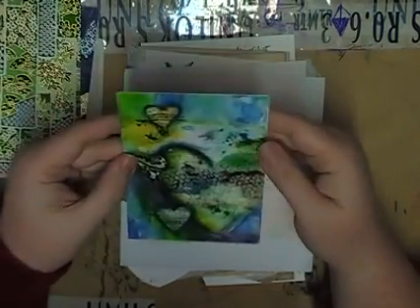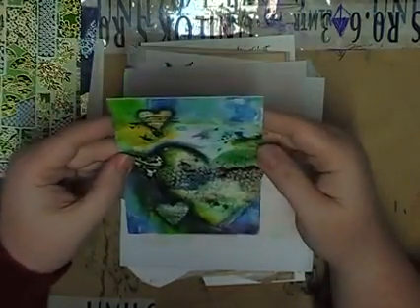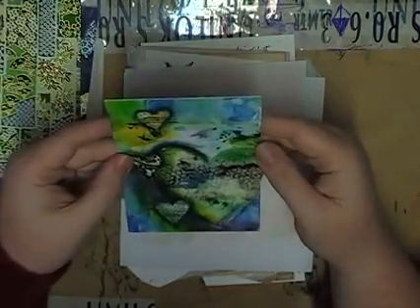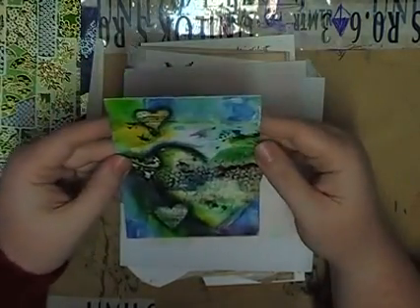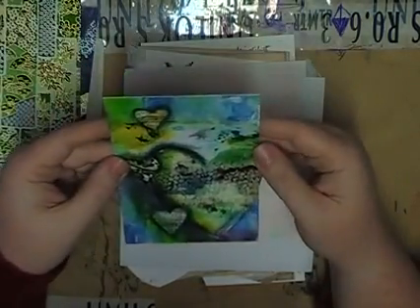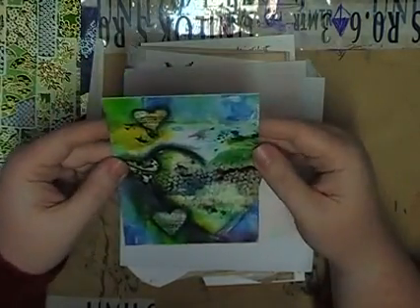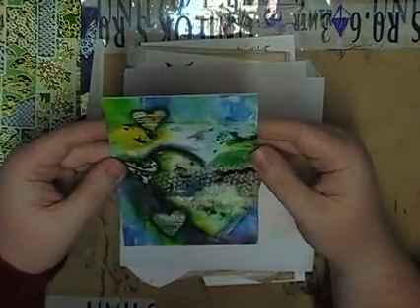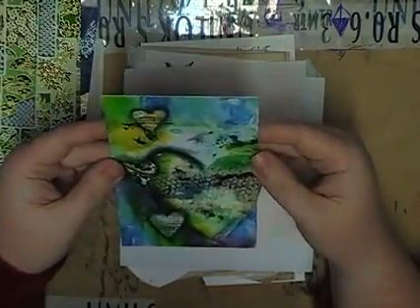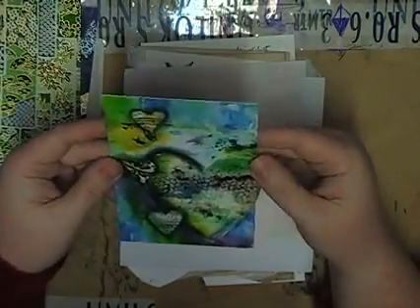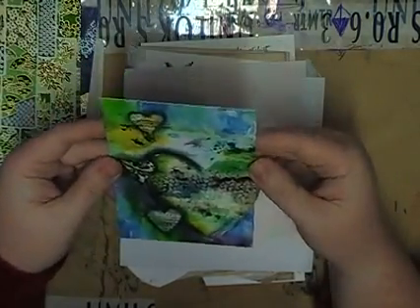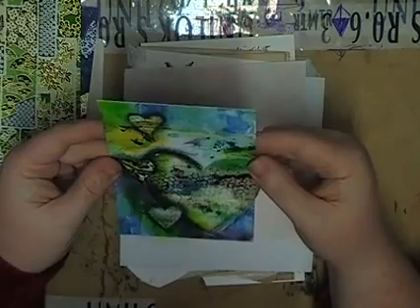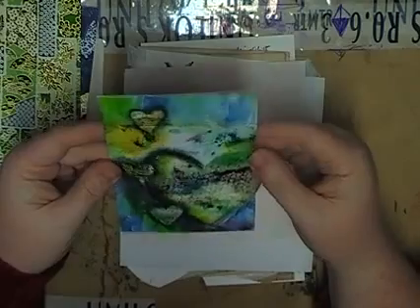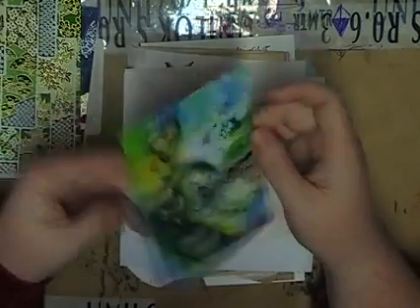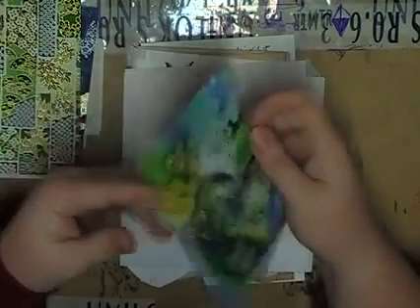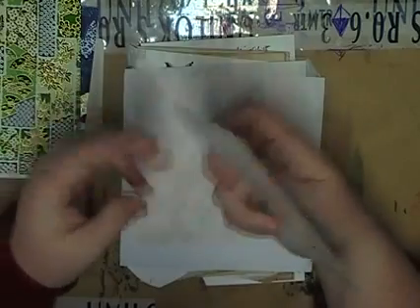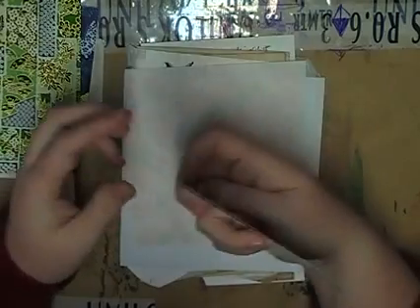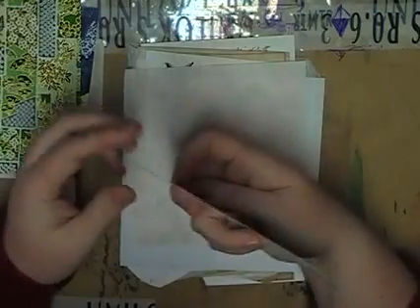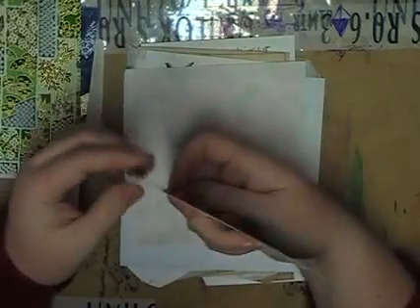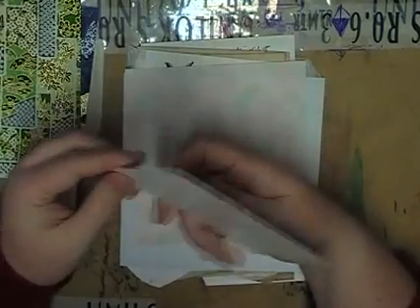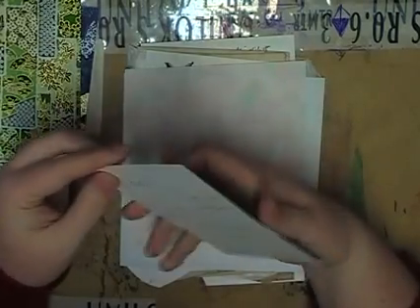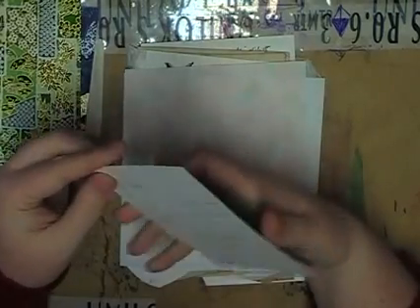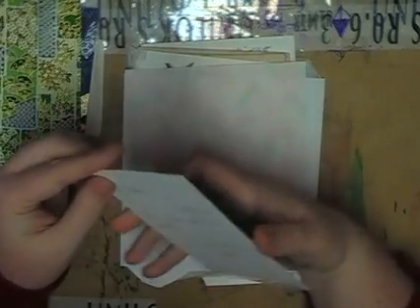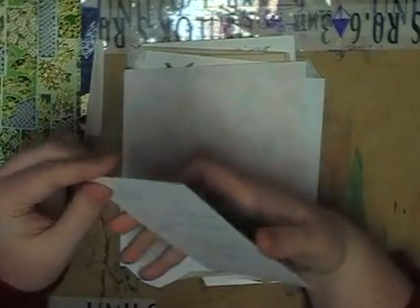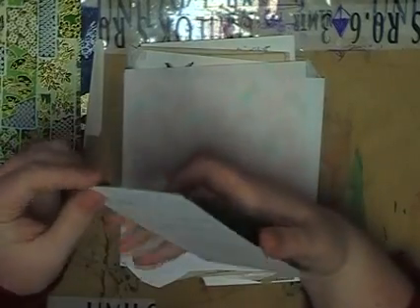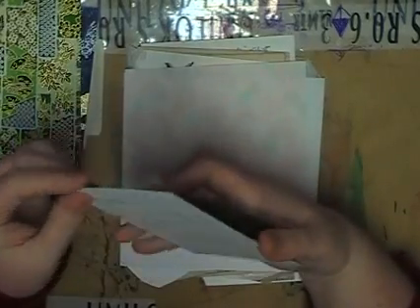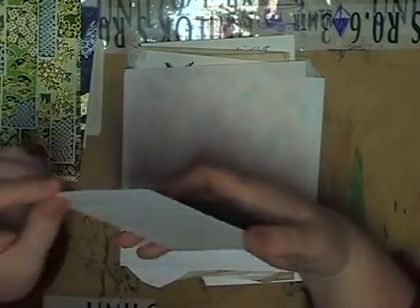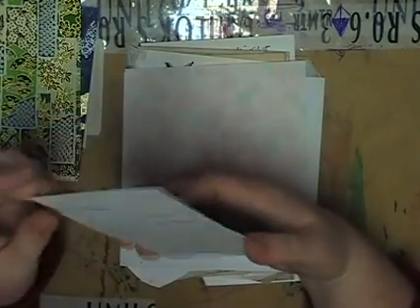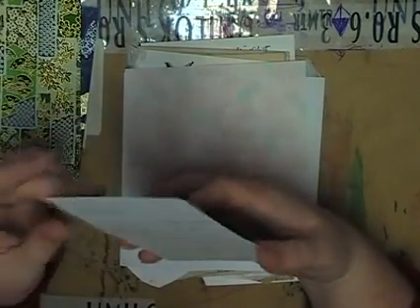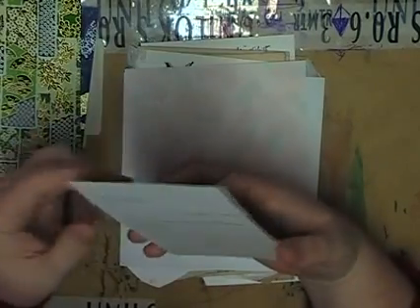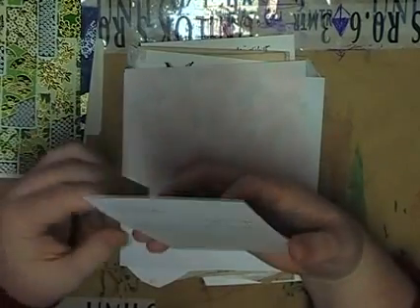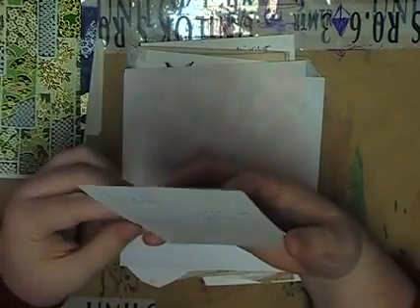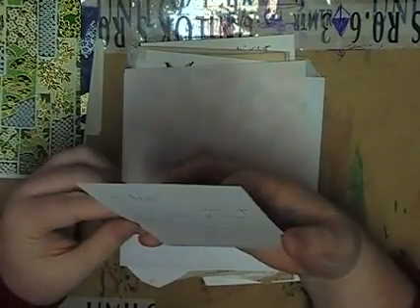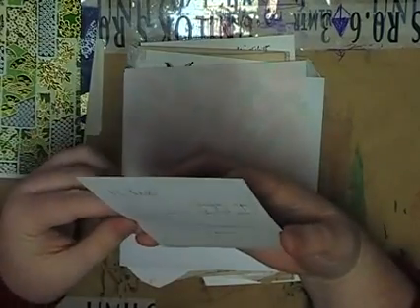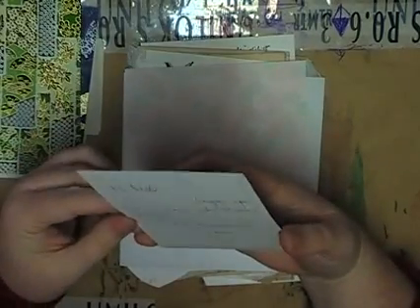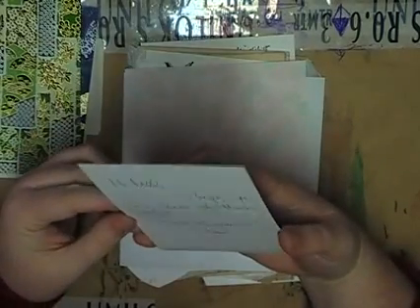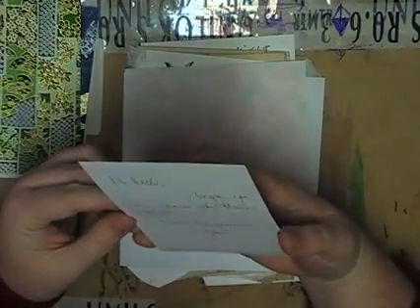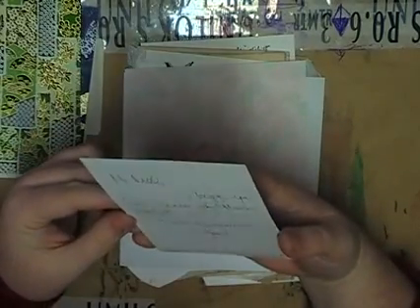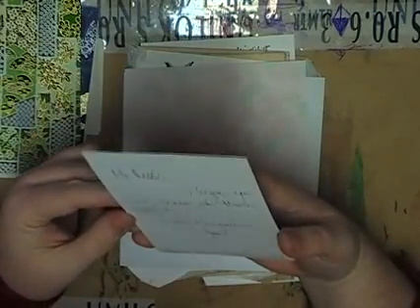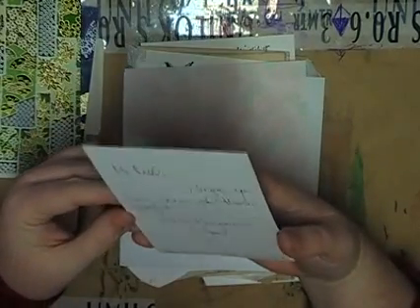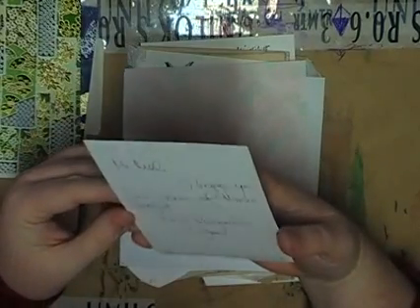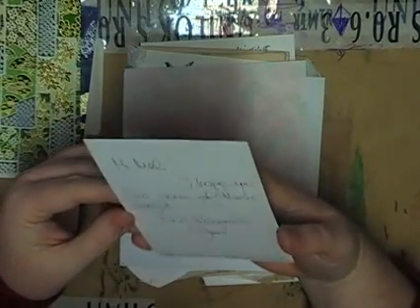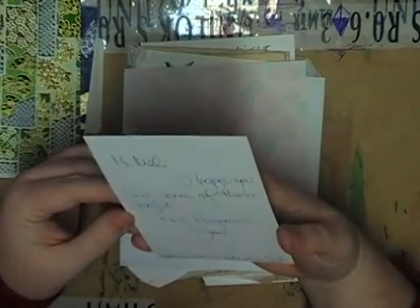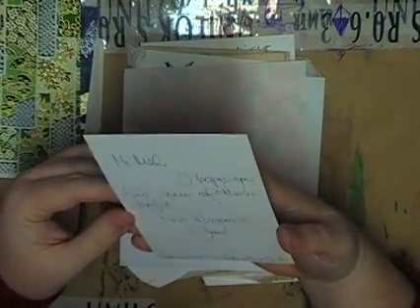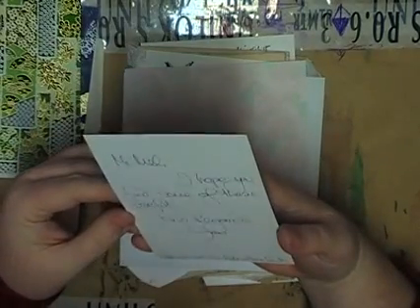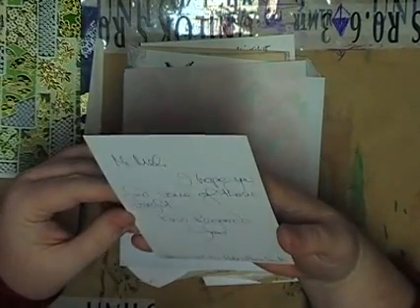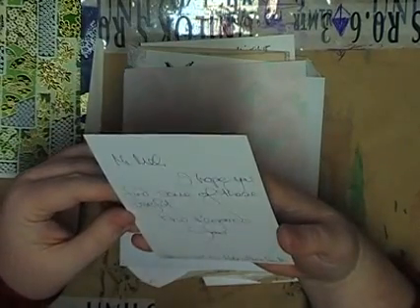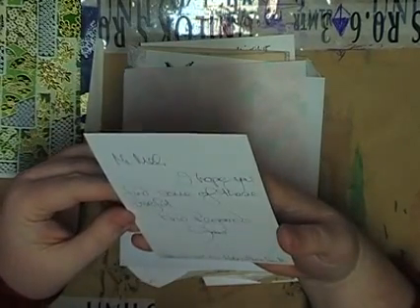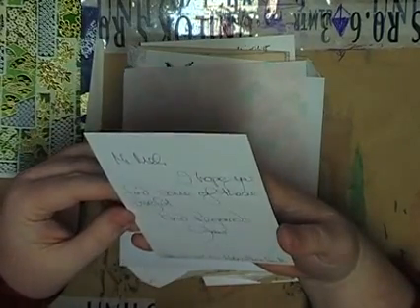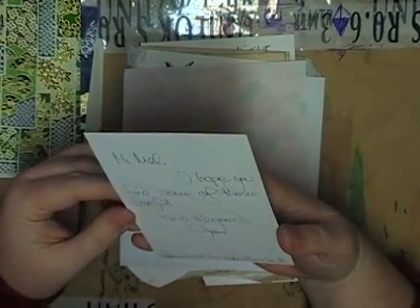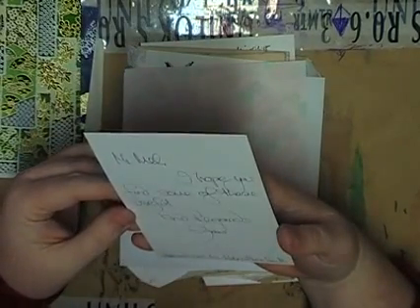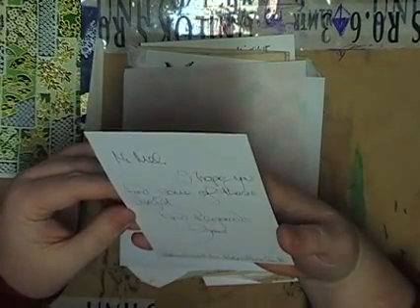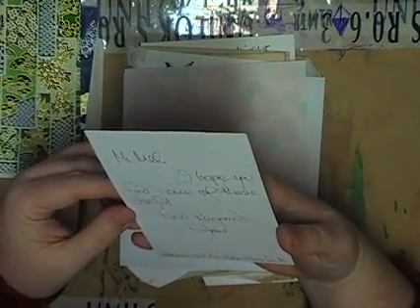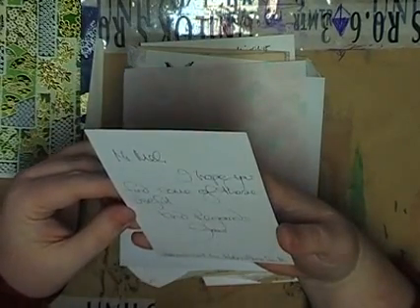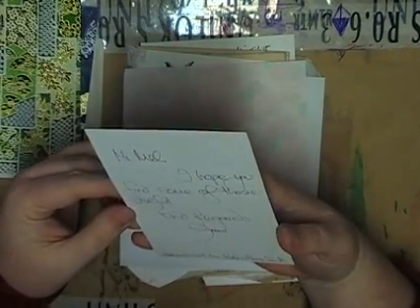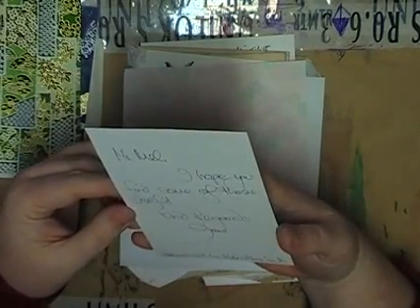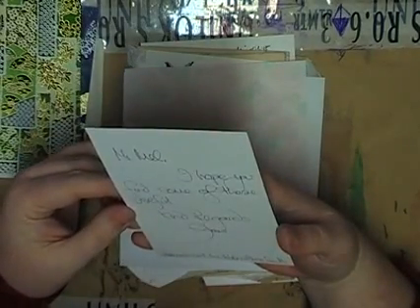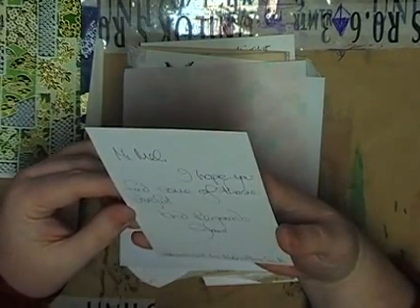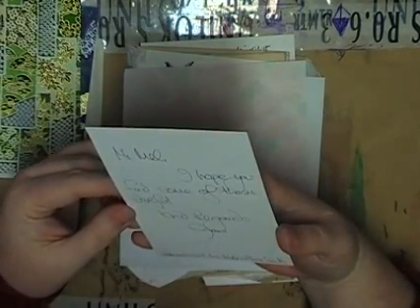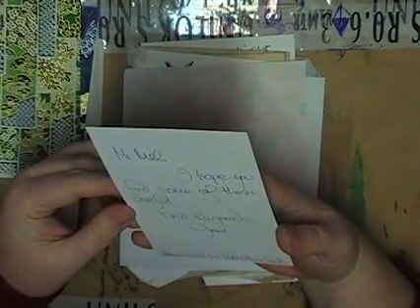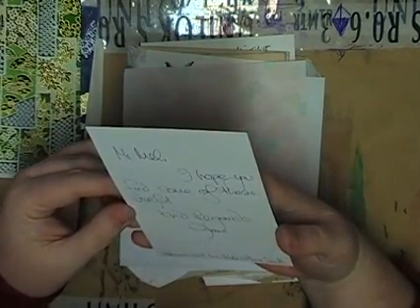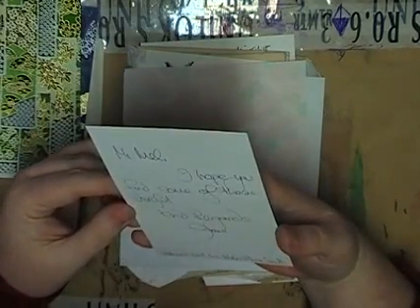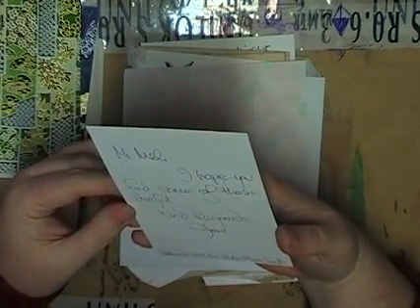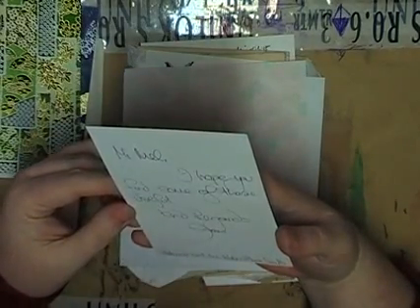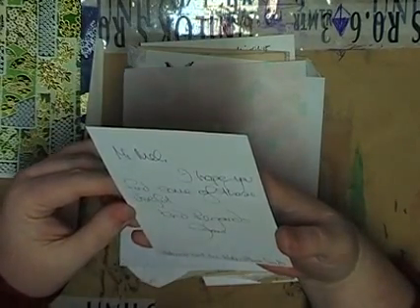Oh, and a postcard. I wonder if this is your work. Let me see. "Hi Melinda, hope you find some of these useful. Kind regards. Postcard art by..."